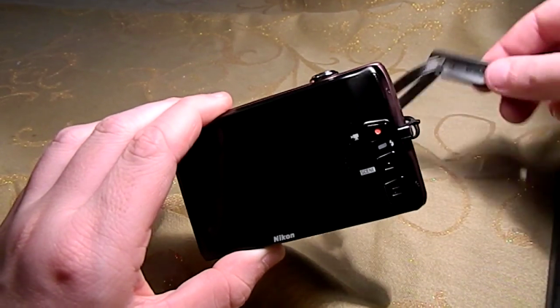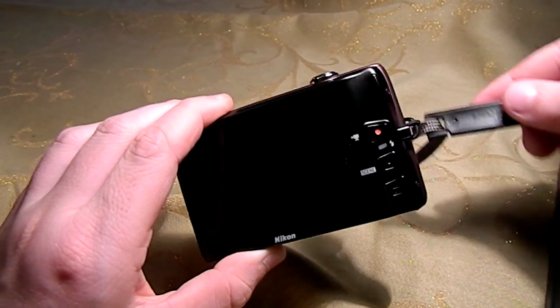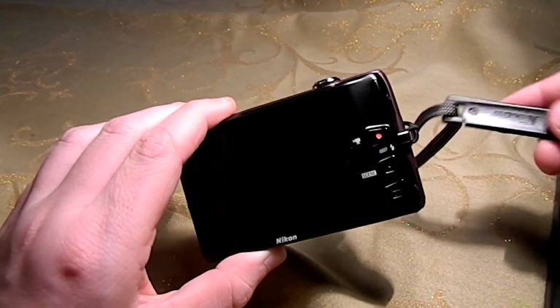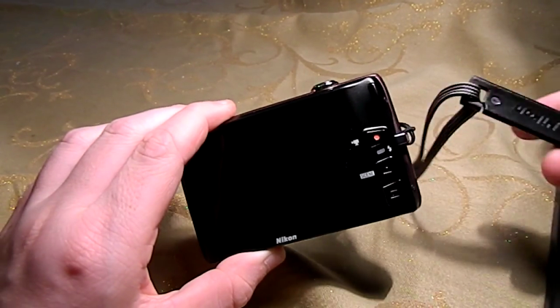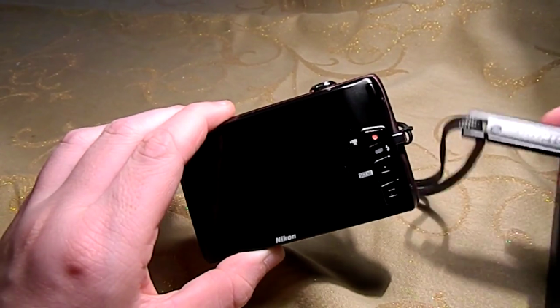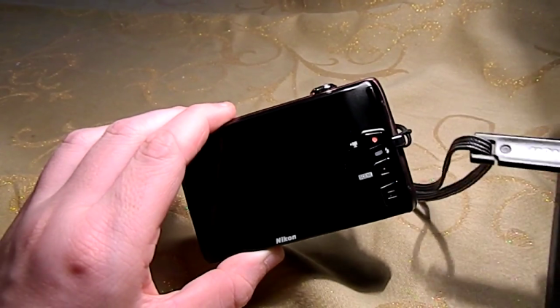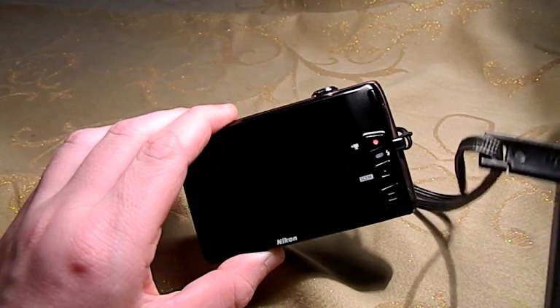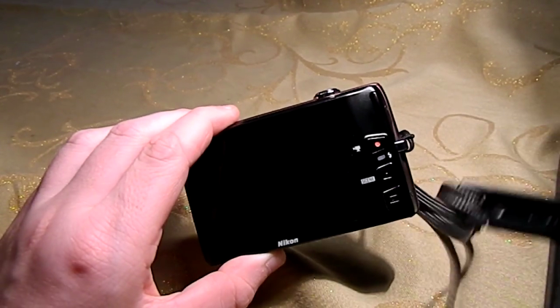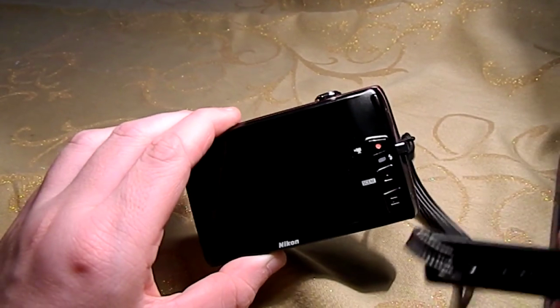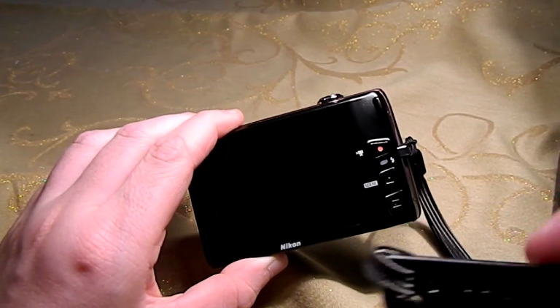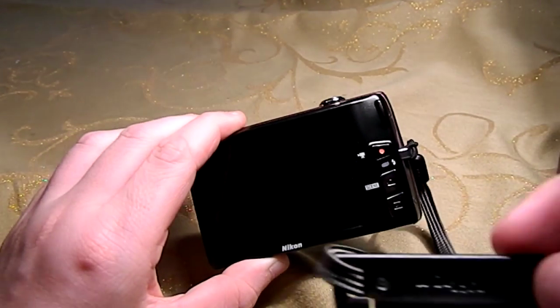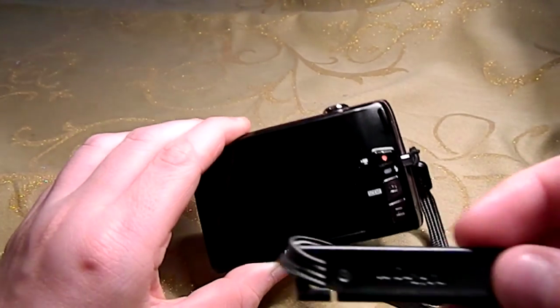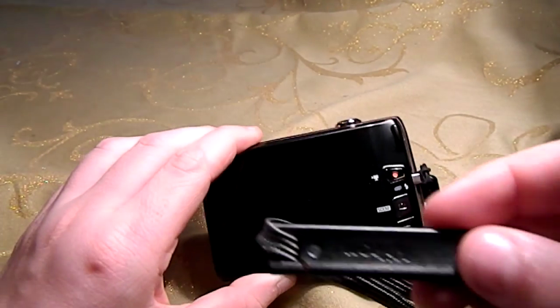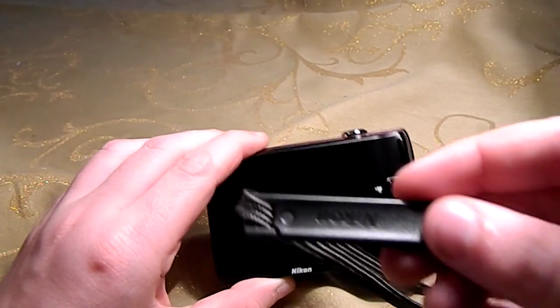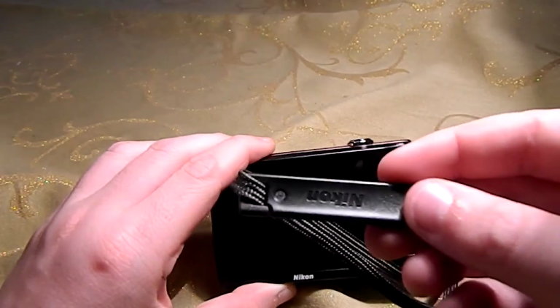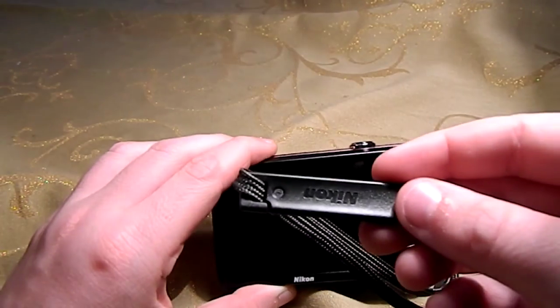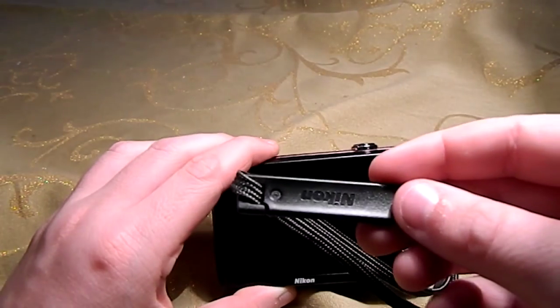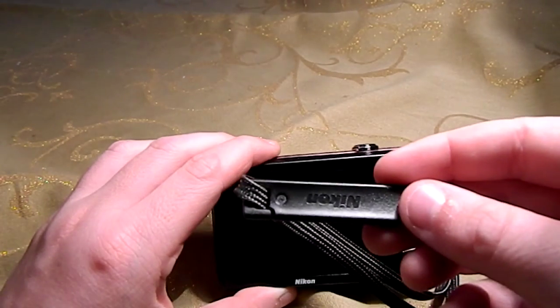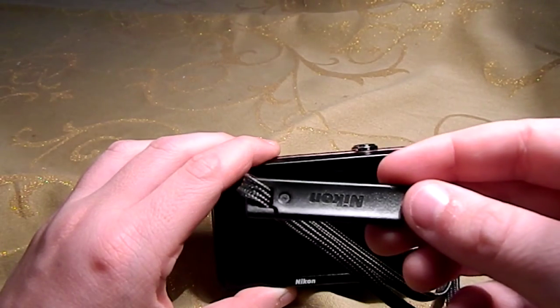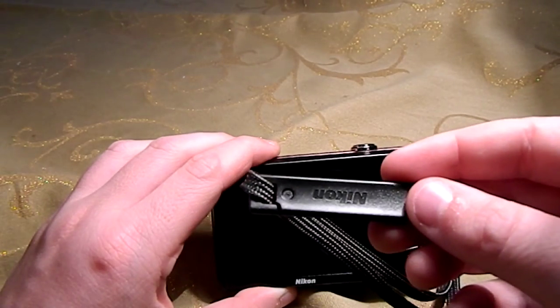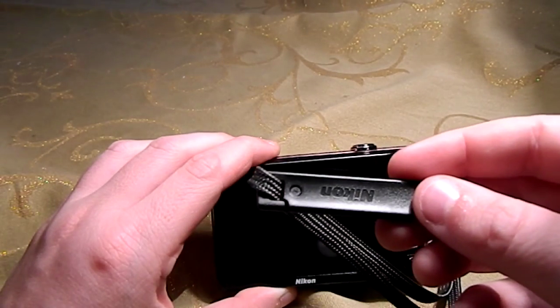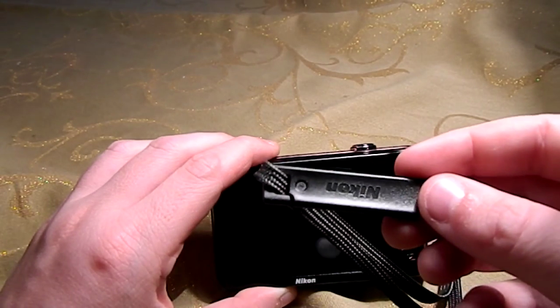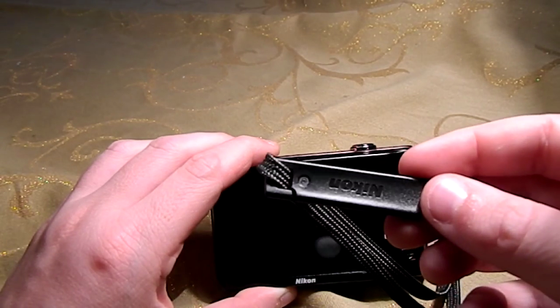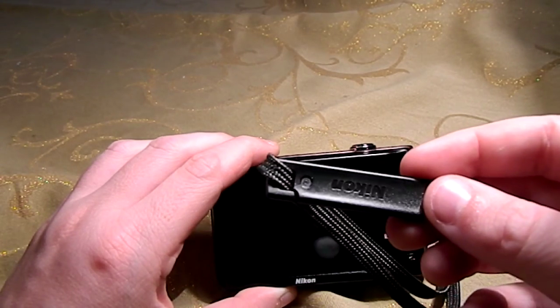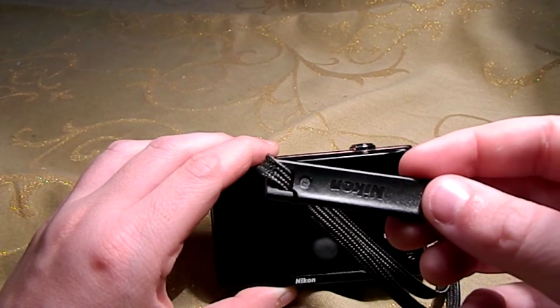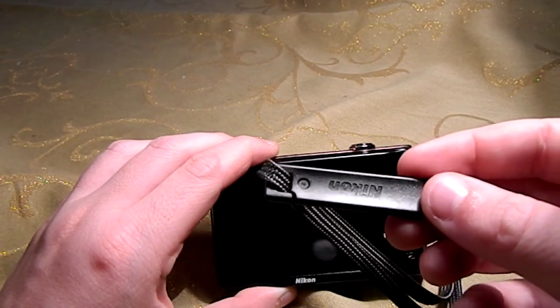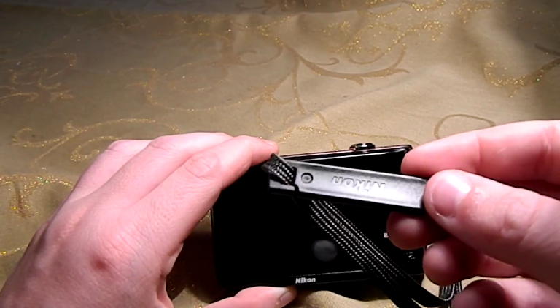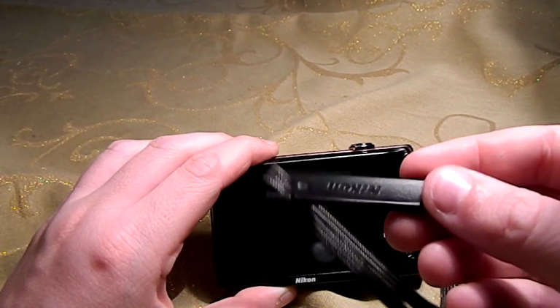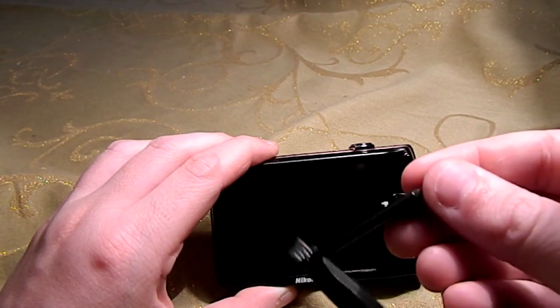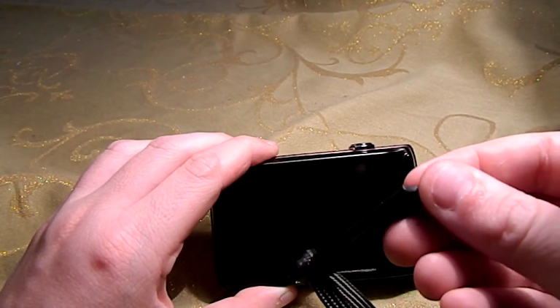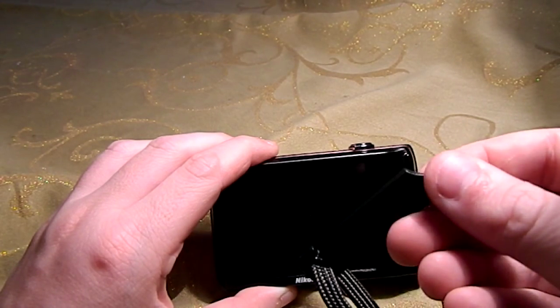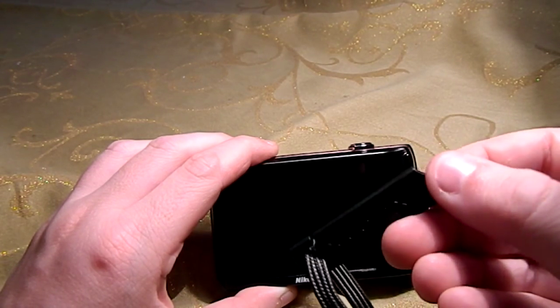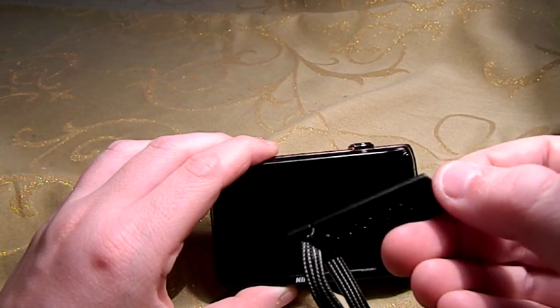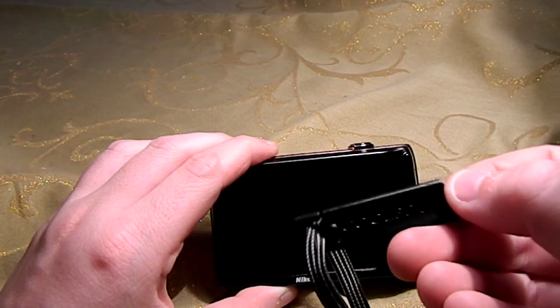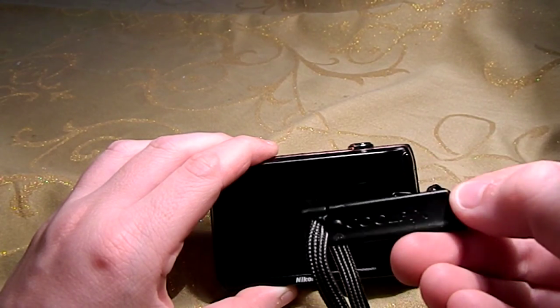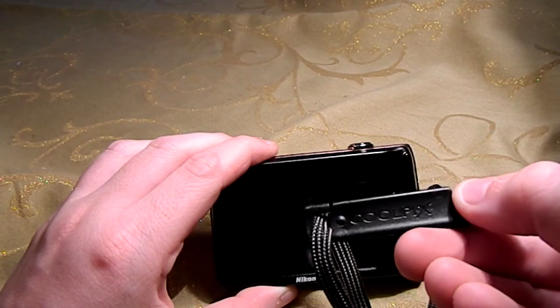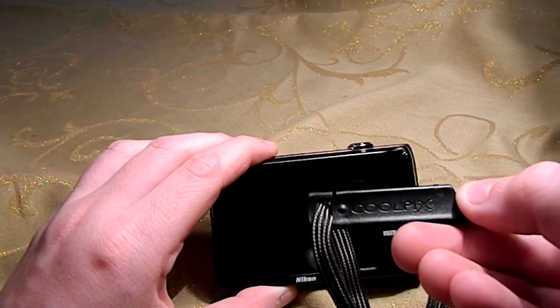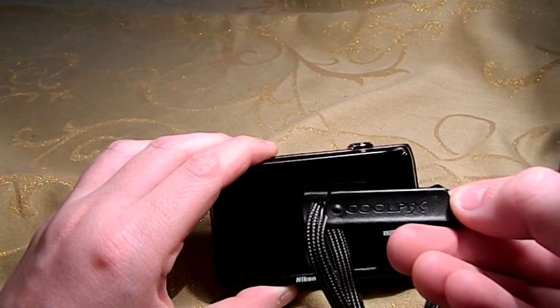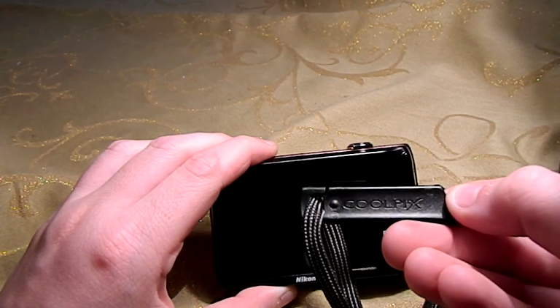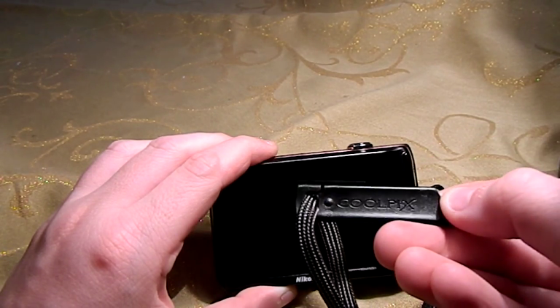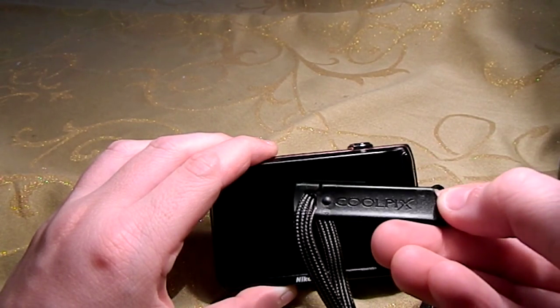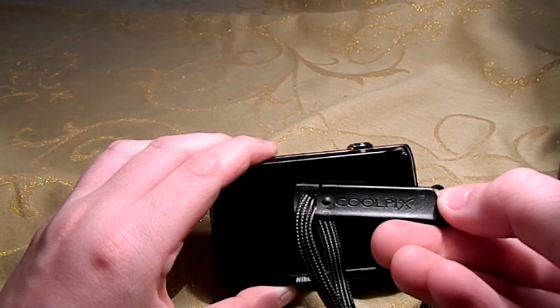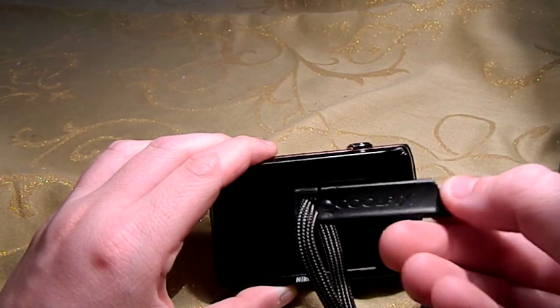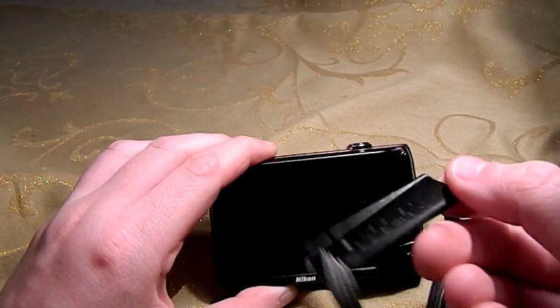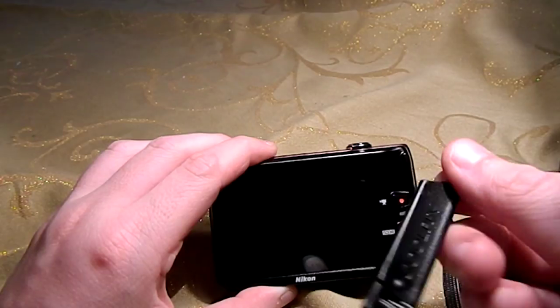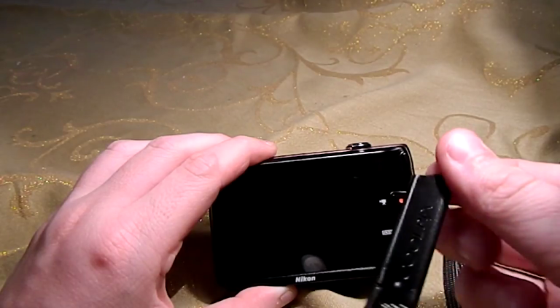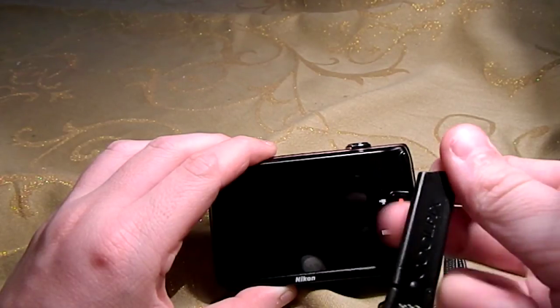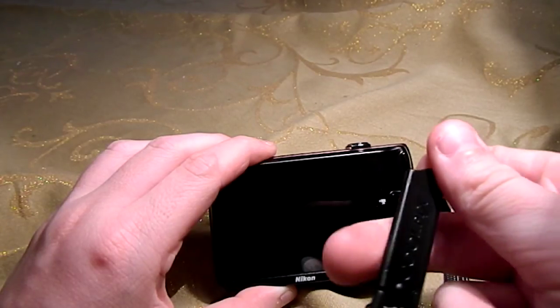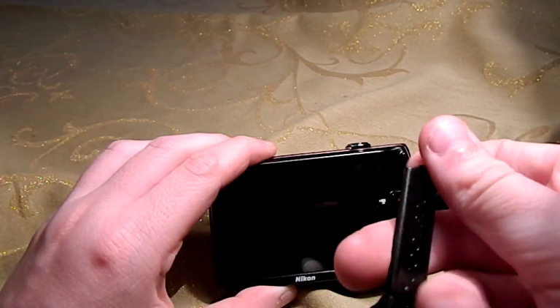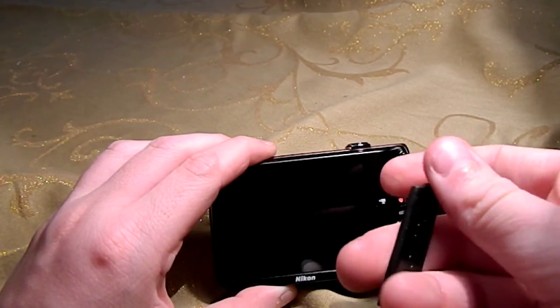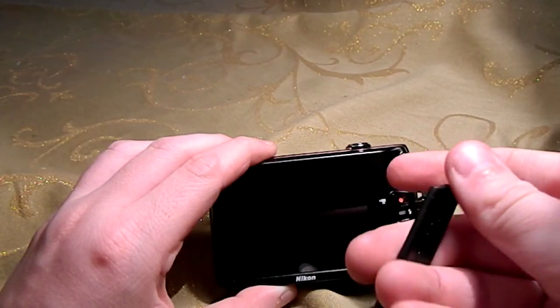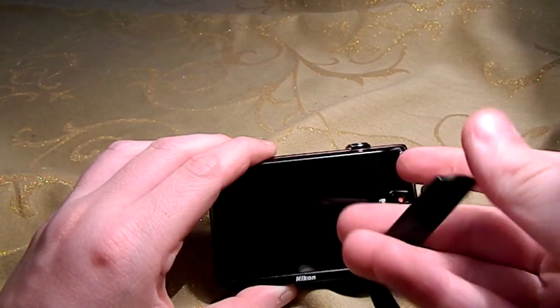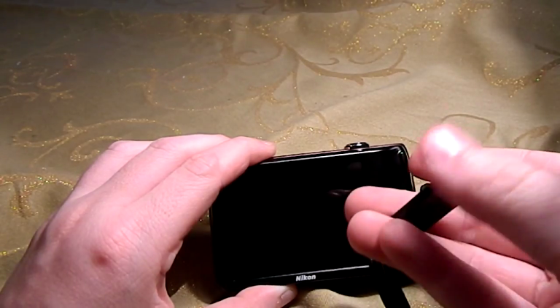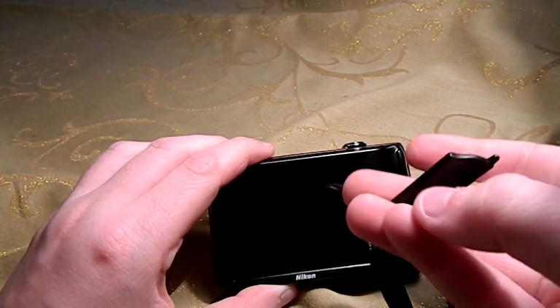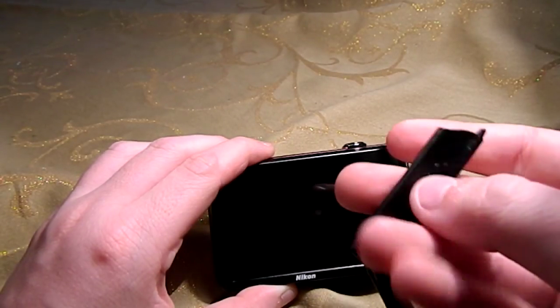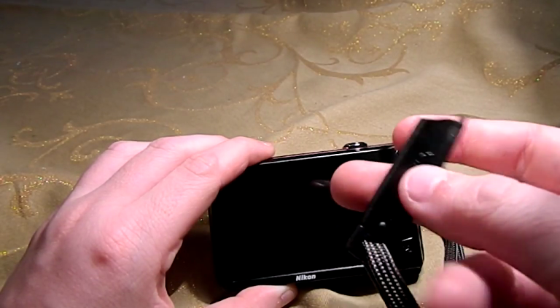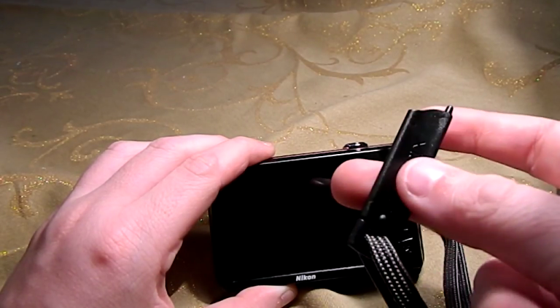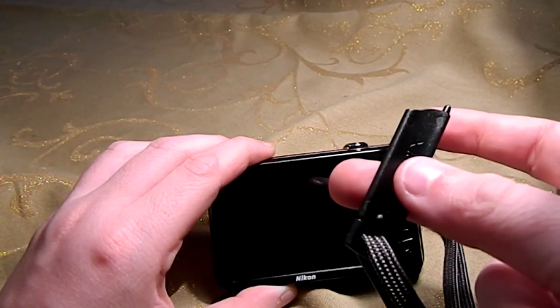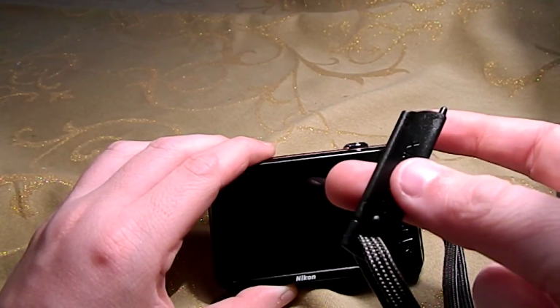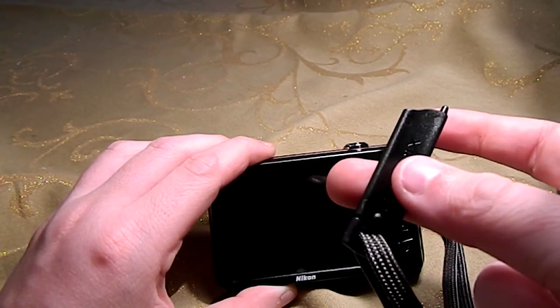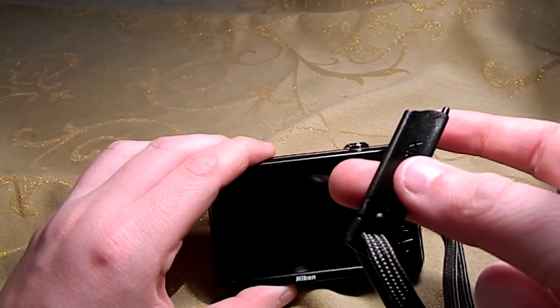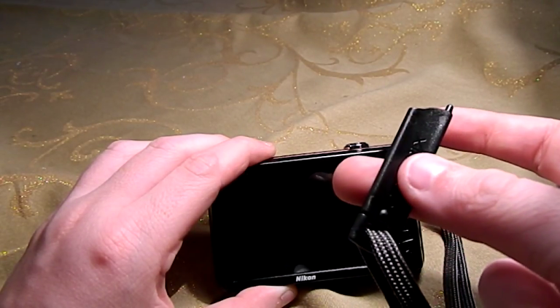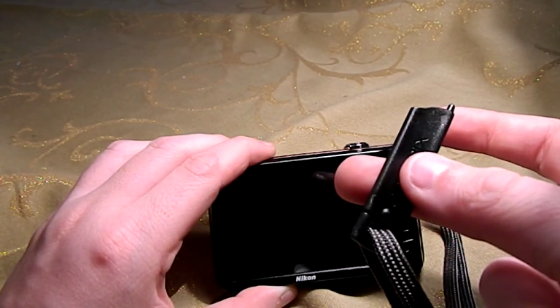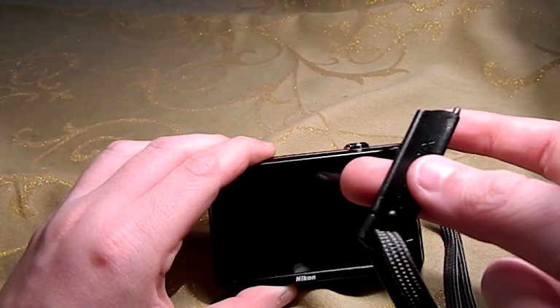It does come with this little stylus that says Nikon Coolpix on it. It's just a little stylus.